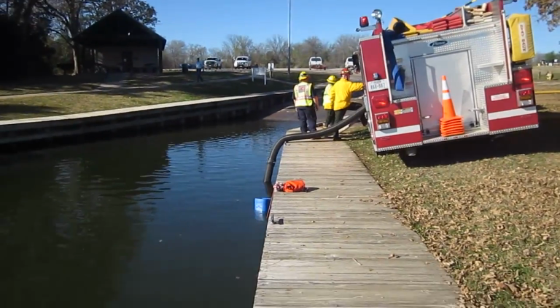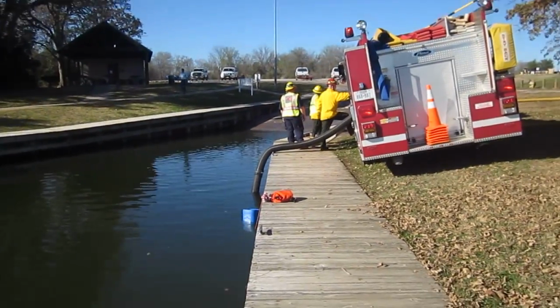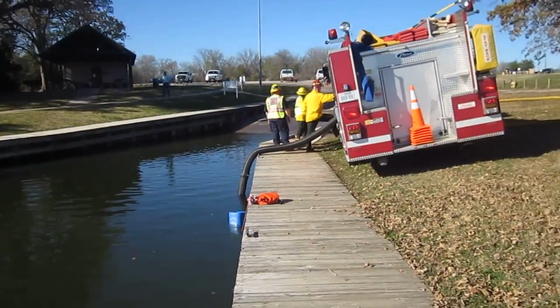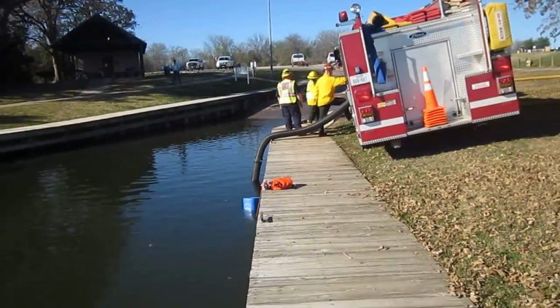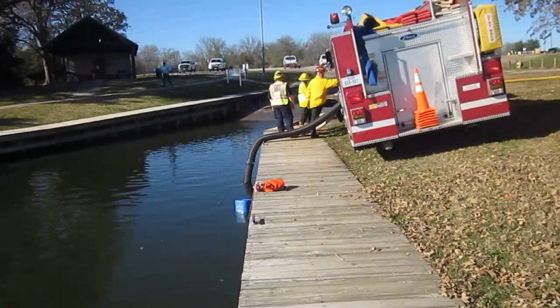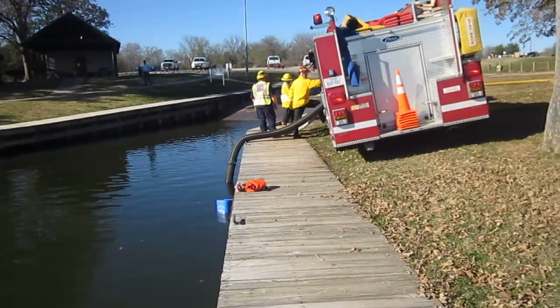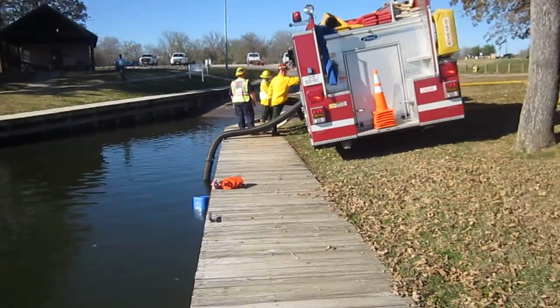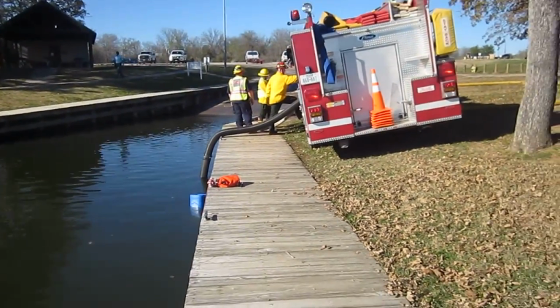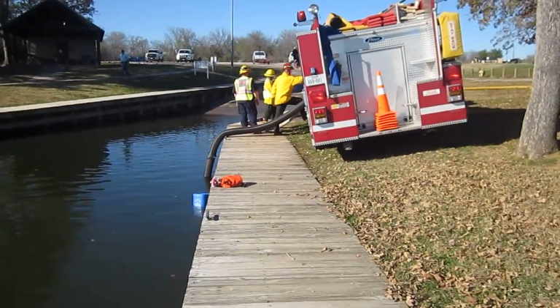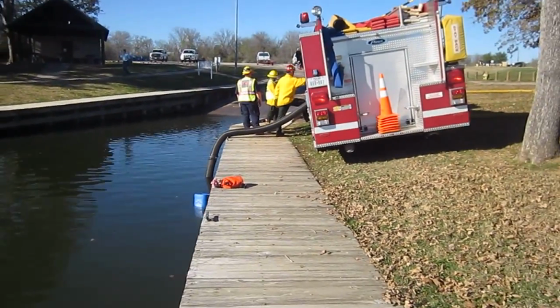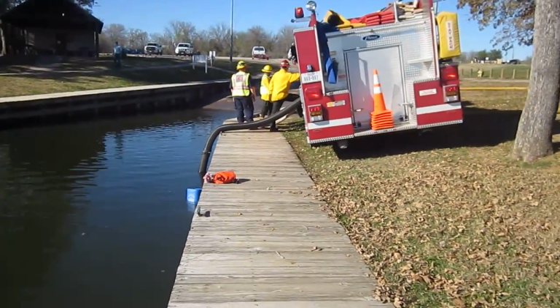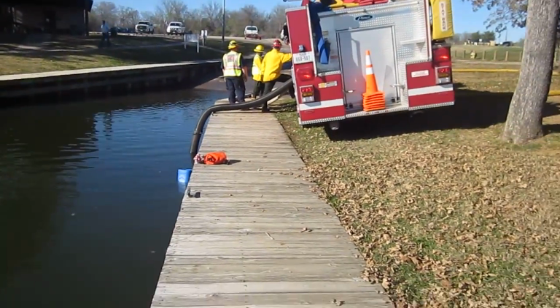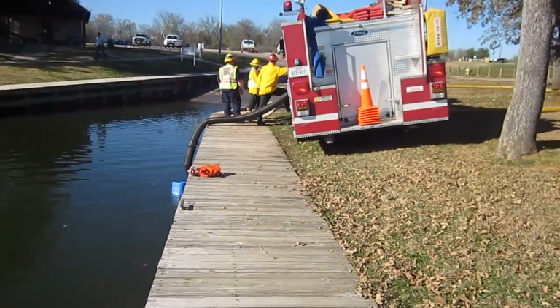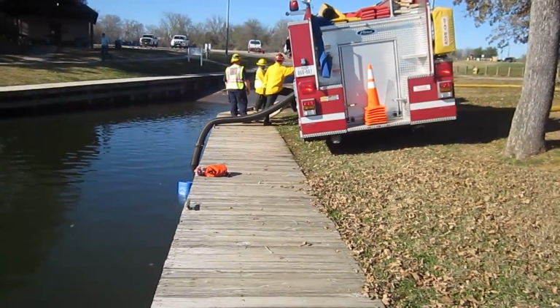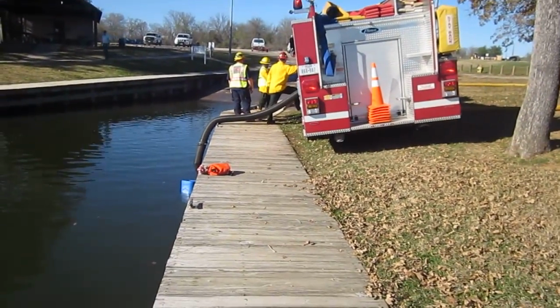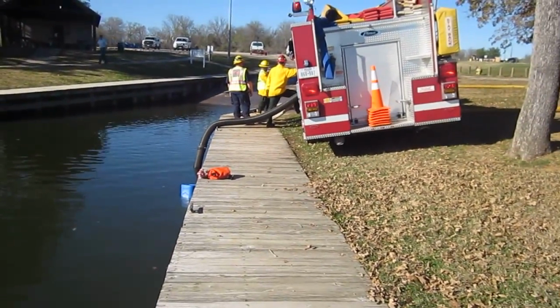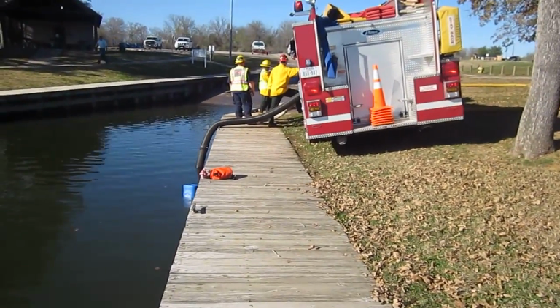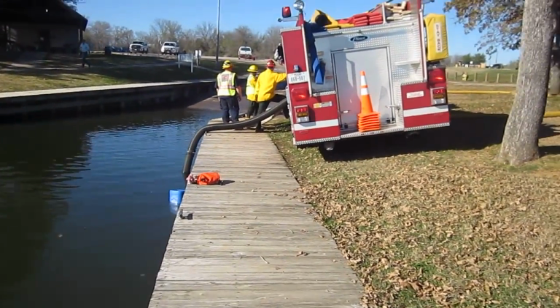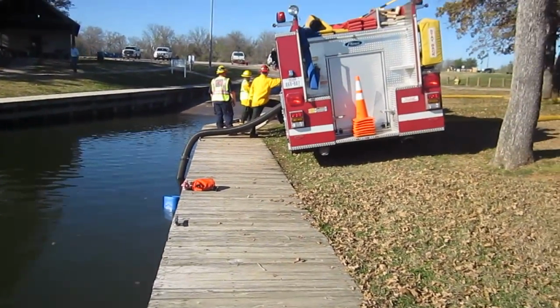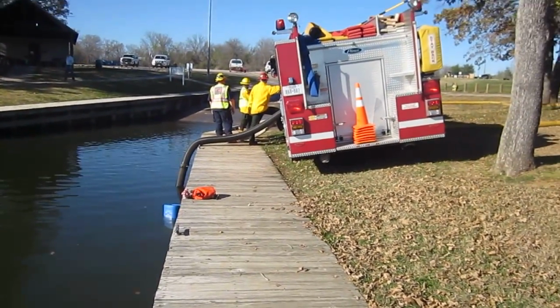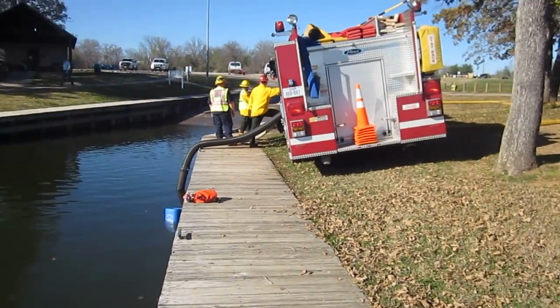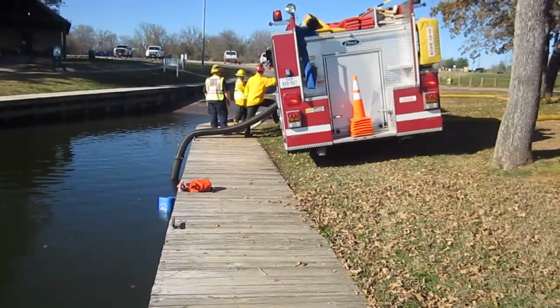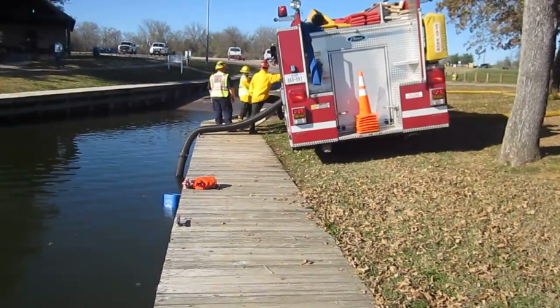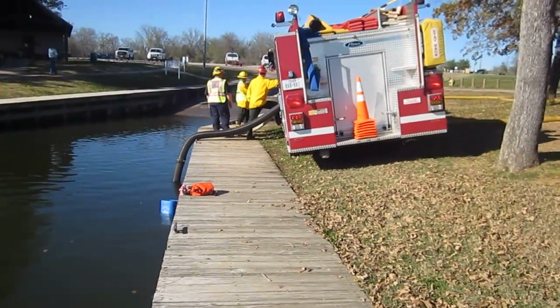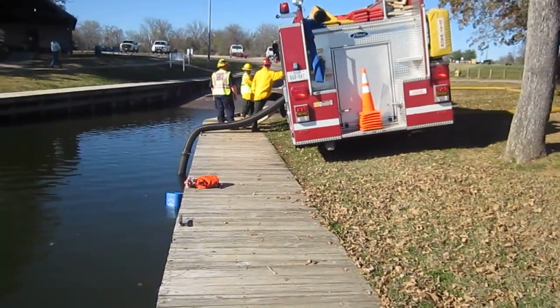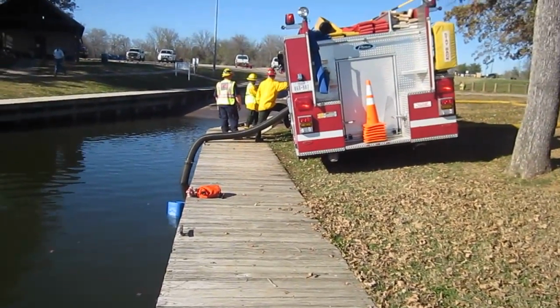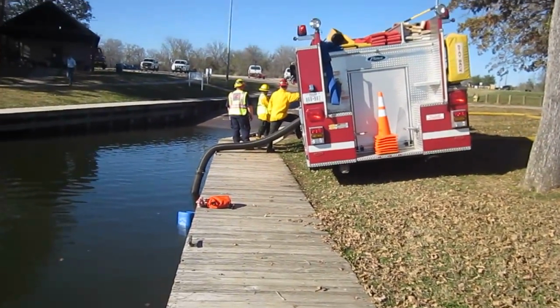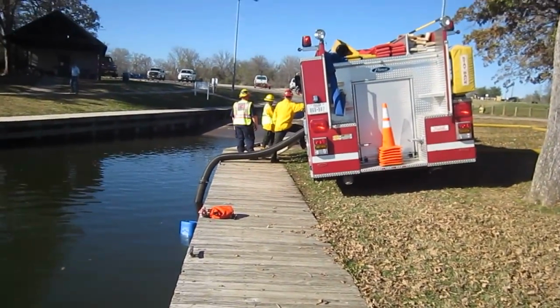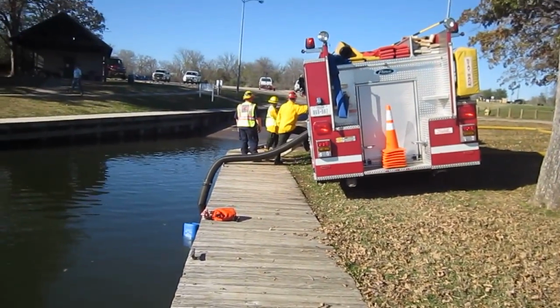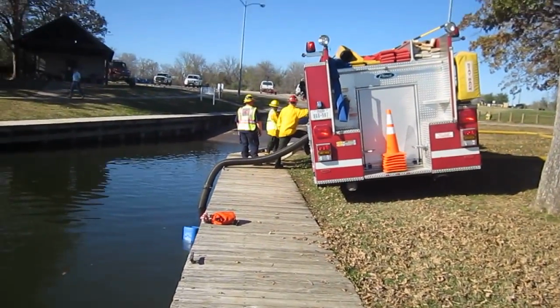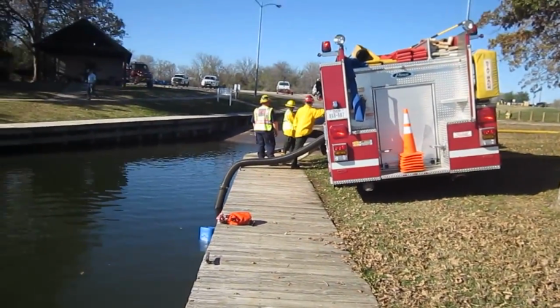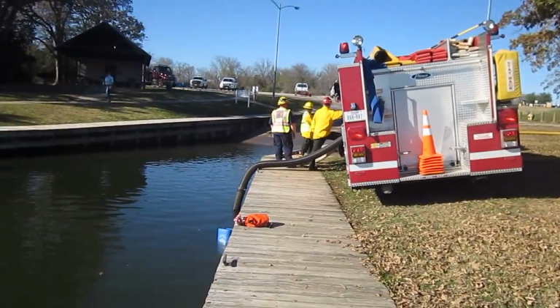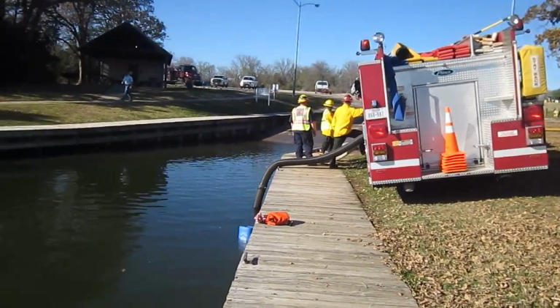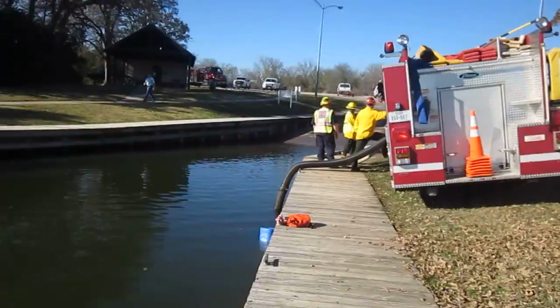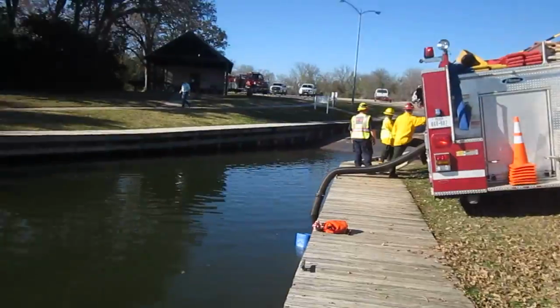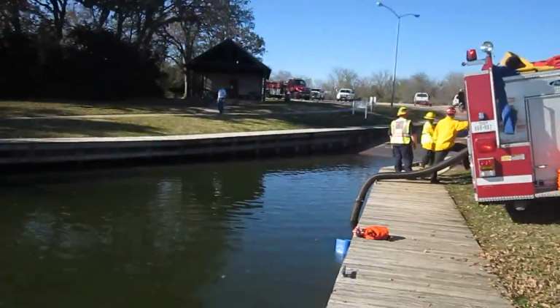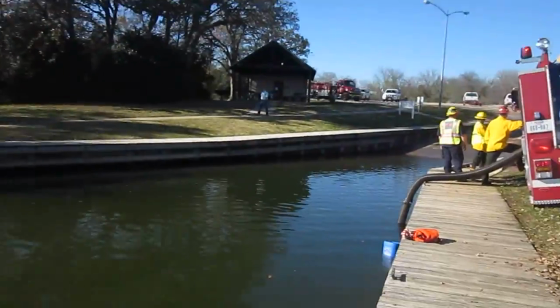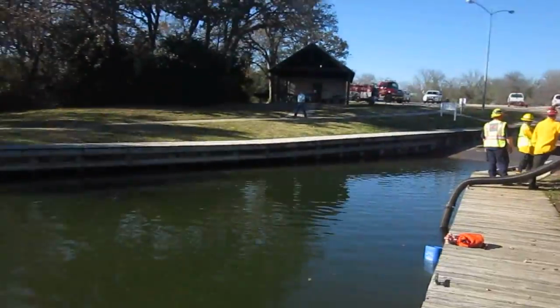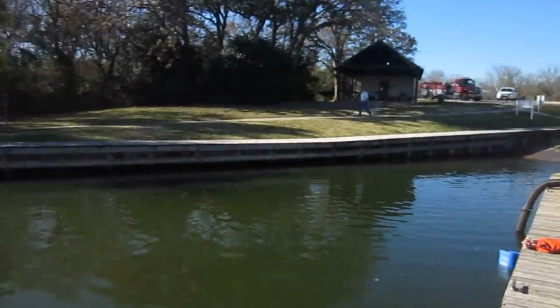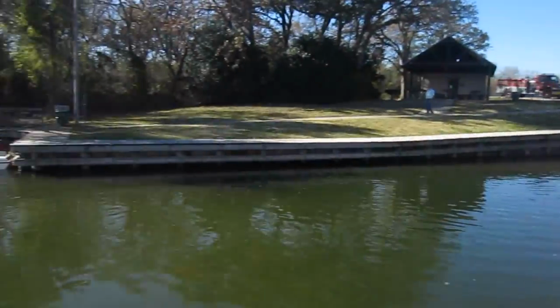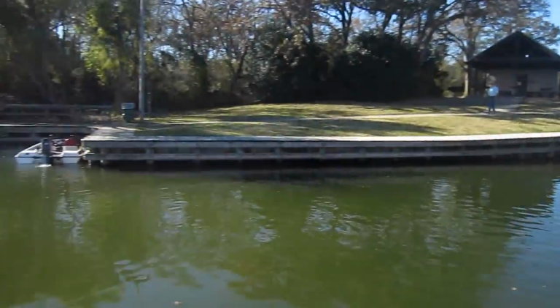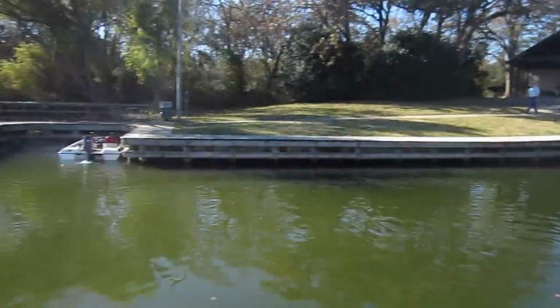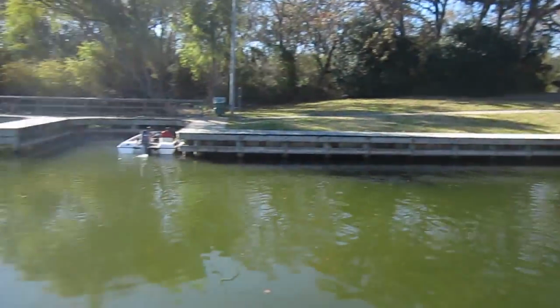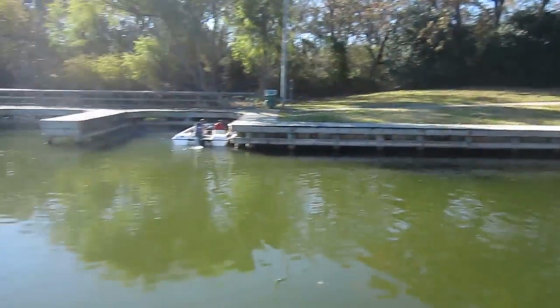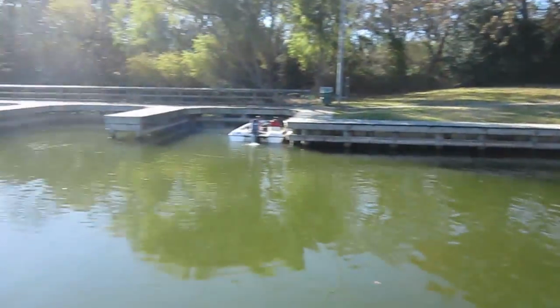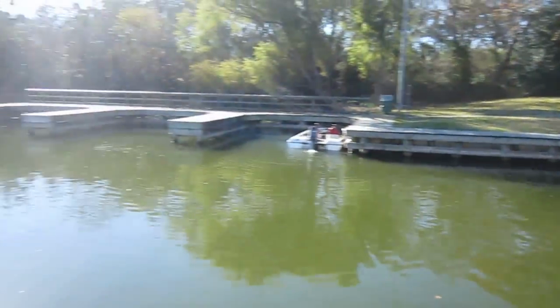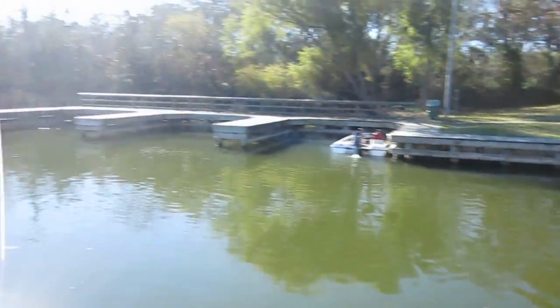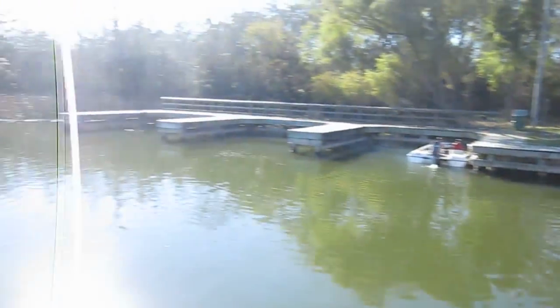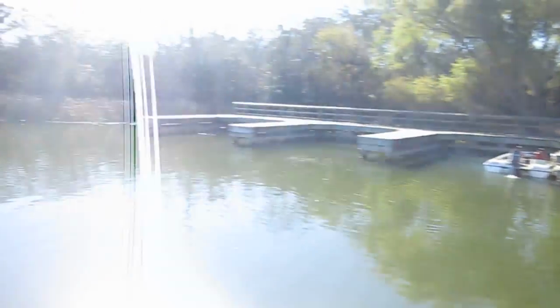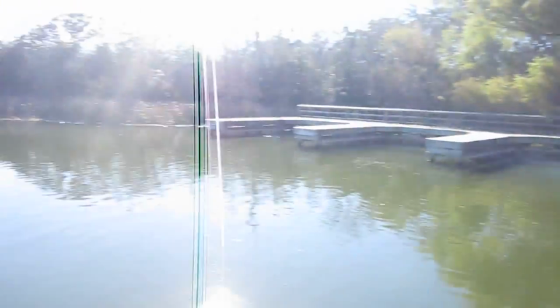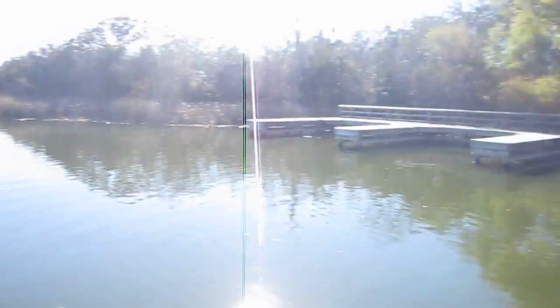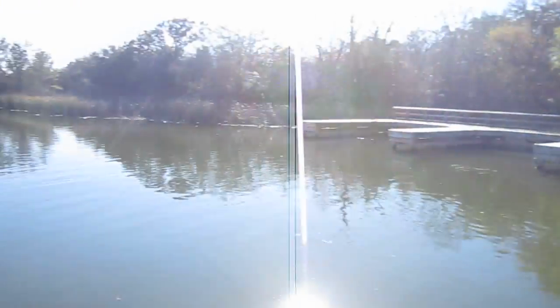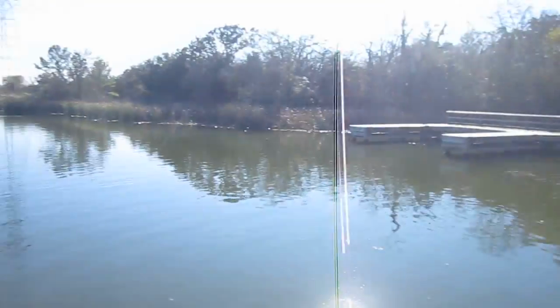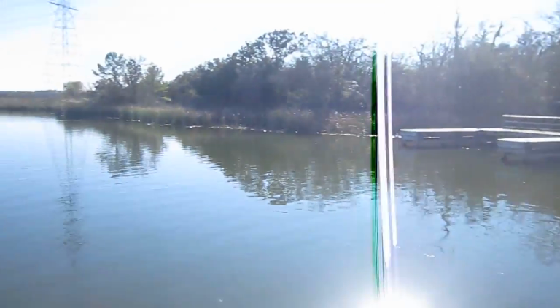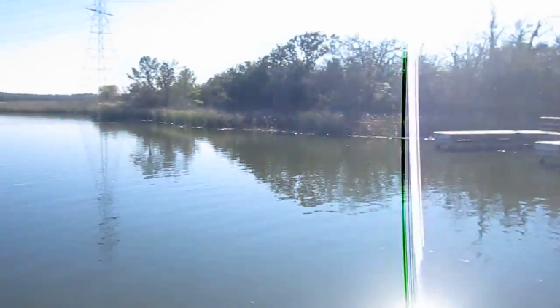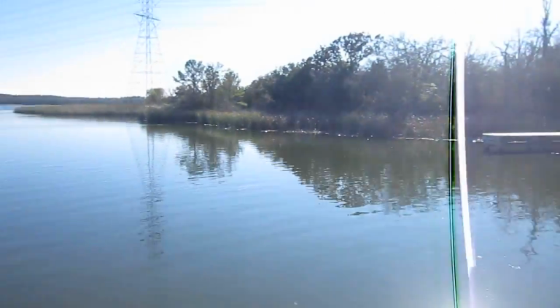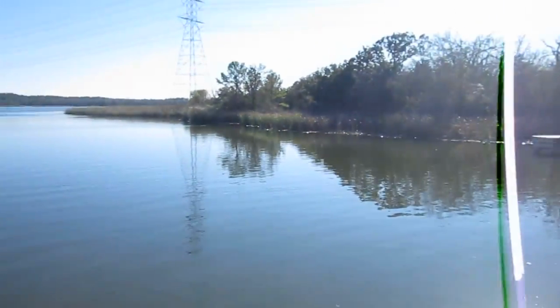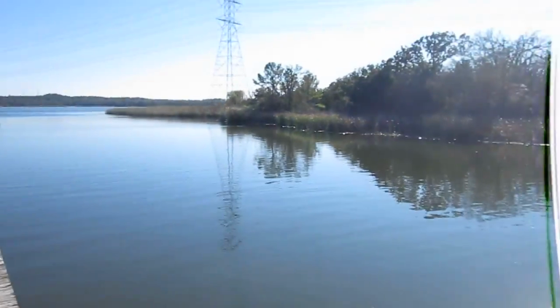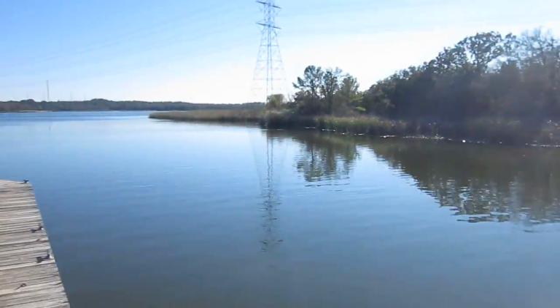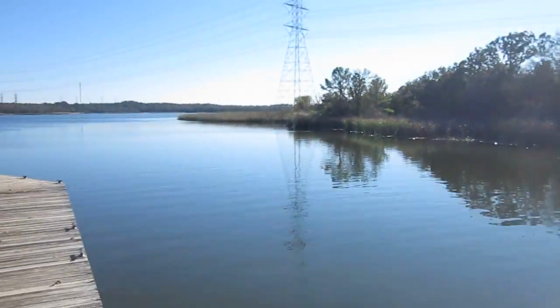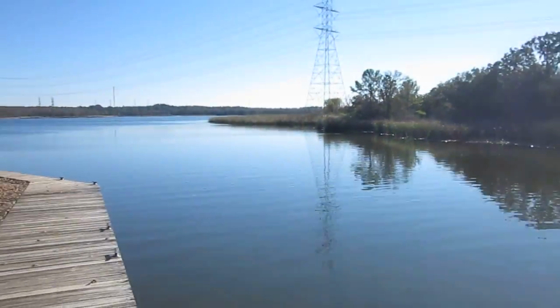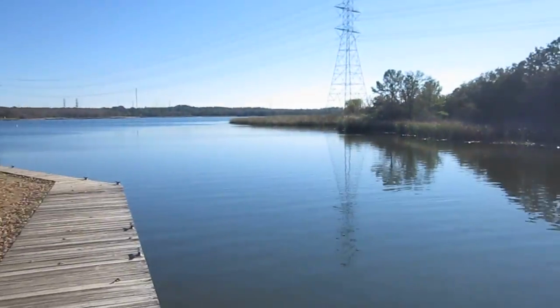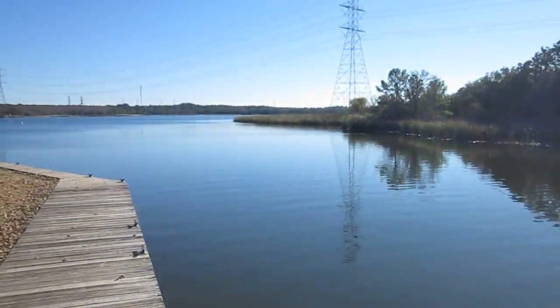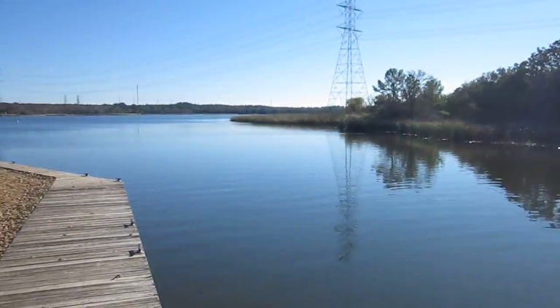Back in Bastrop, Texas, this is one of the fill sites. It's a man-made lake for a power plant.